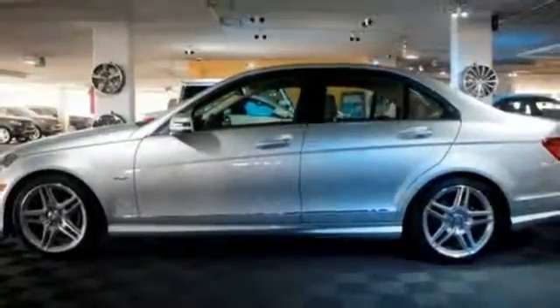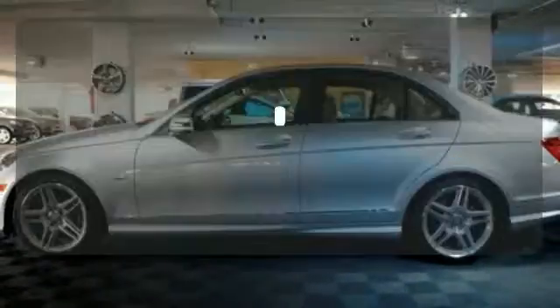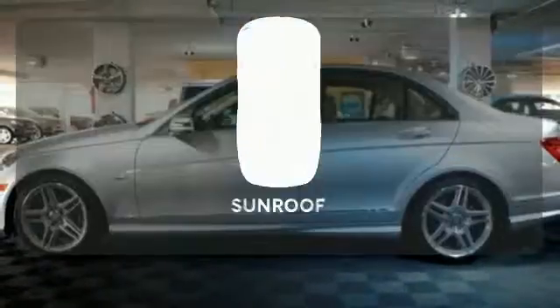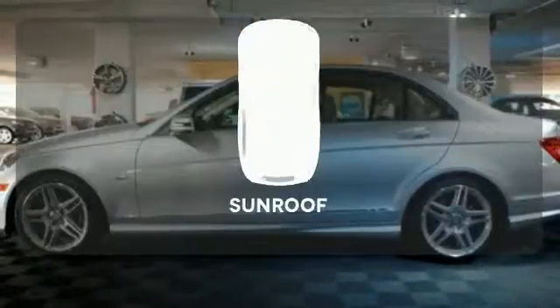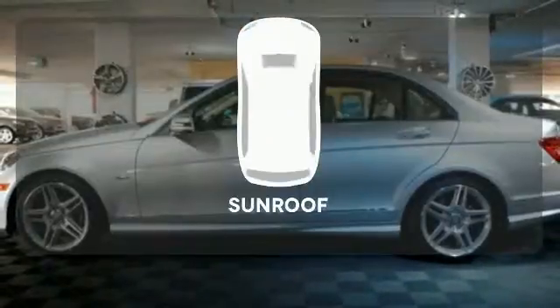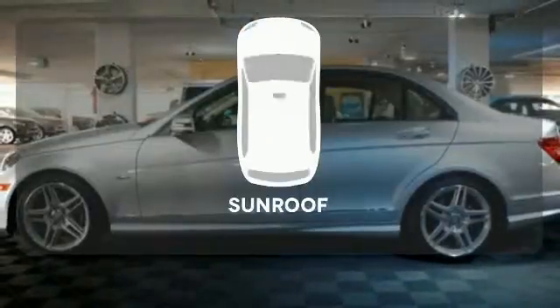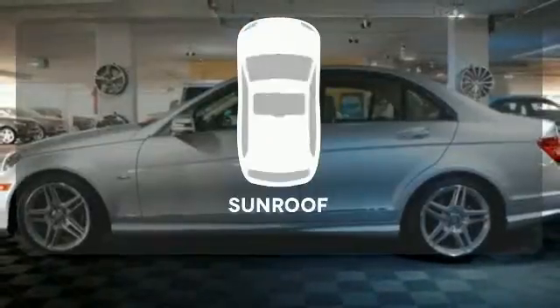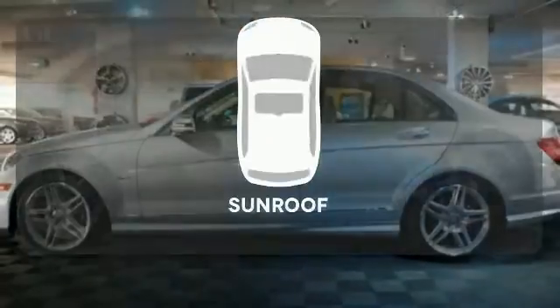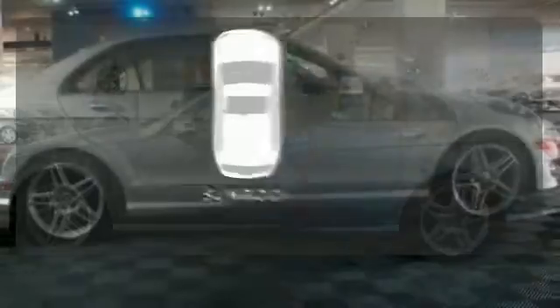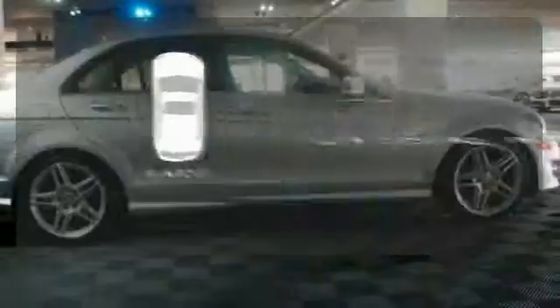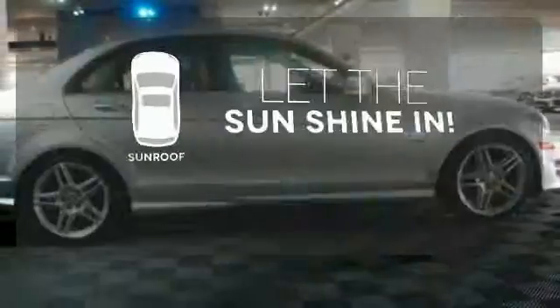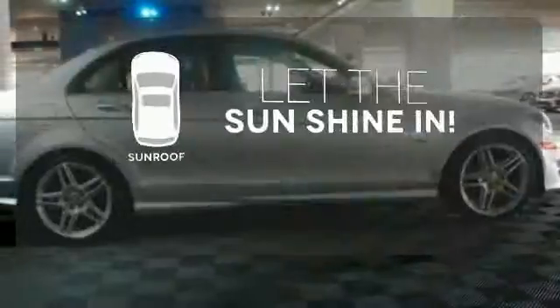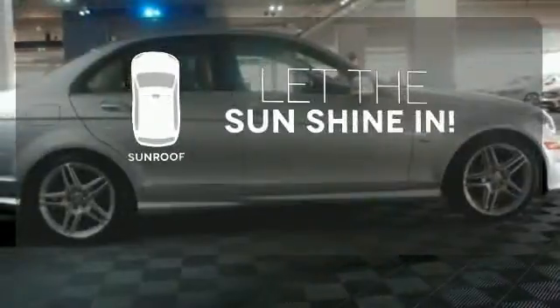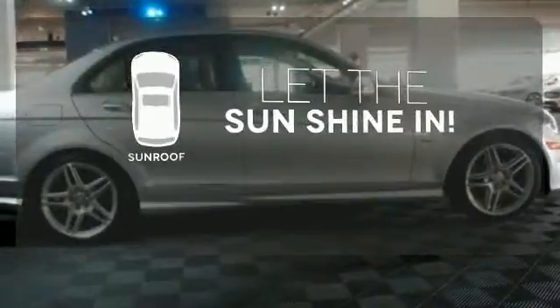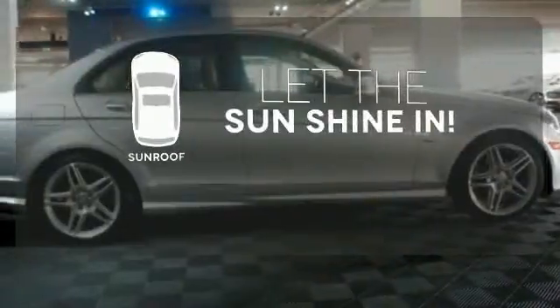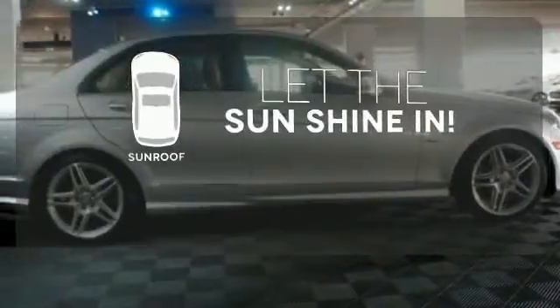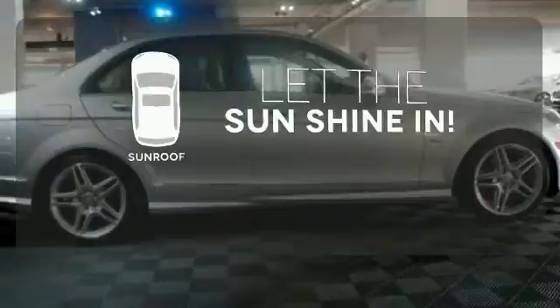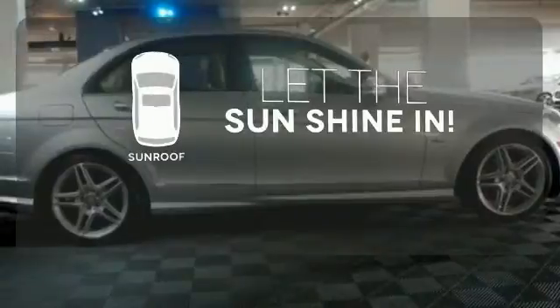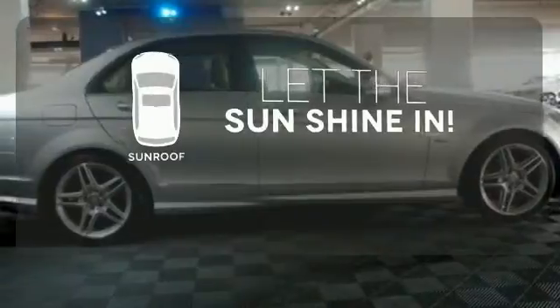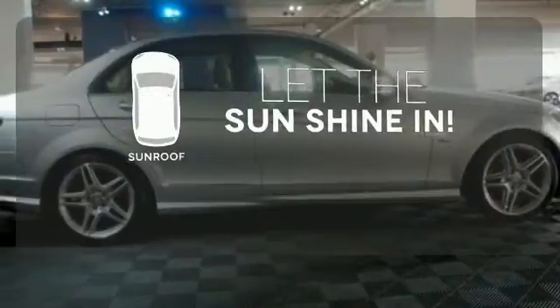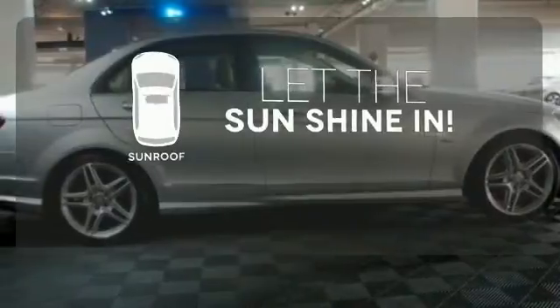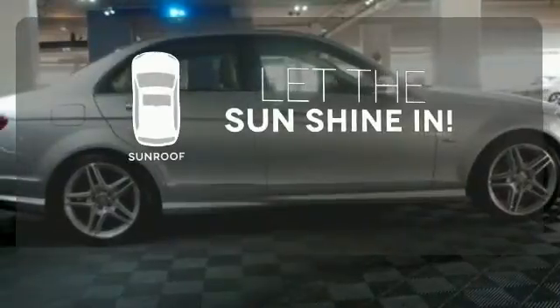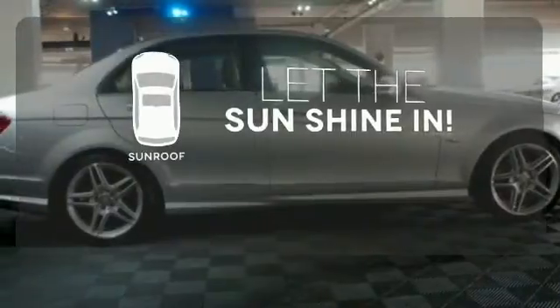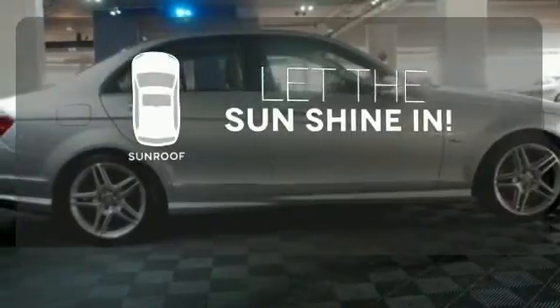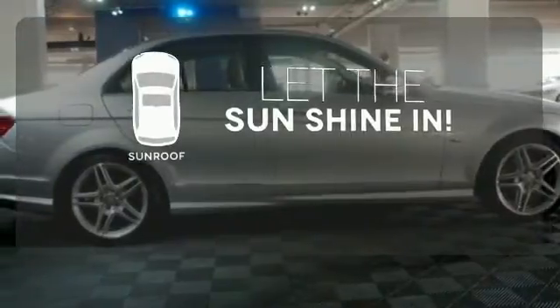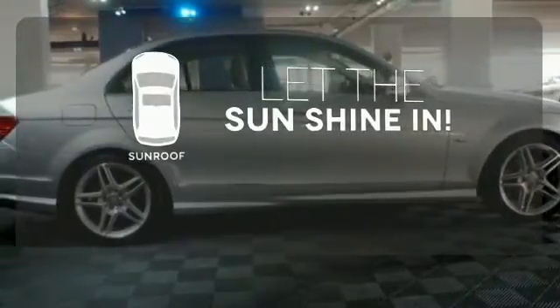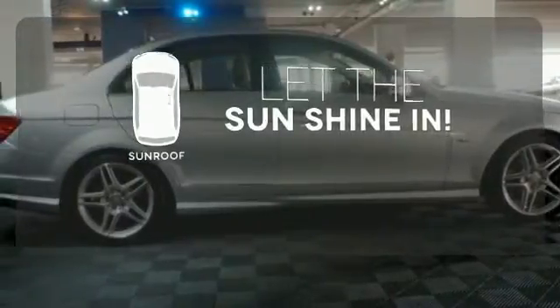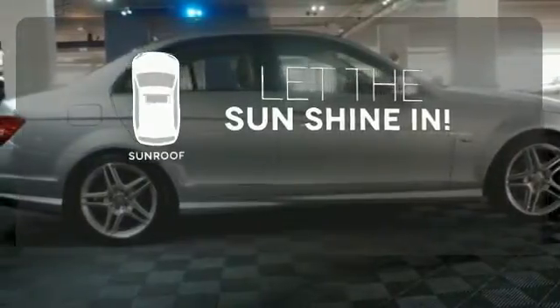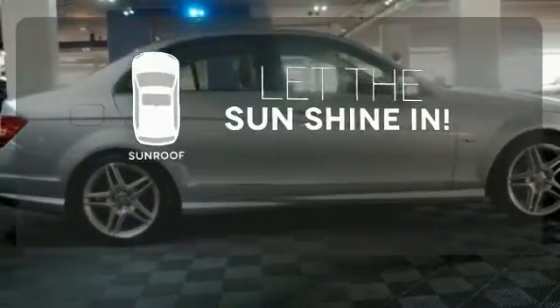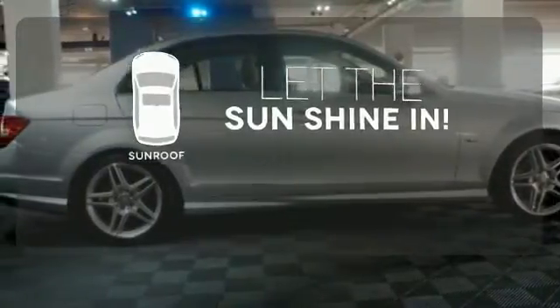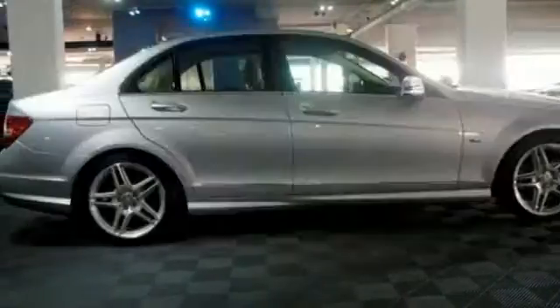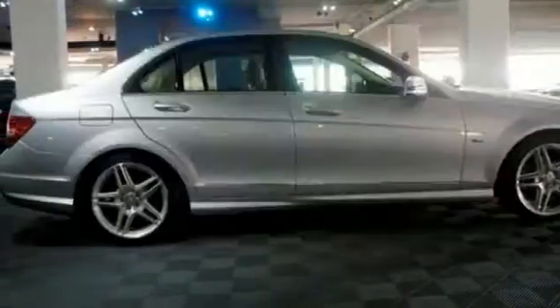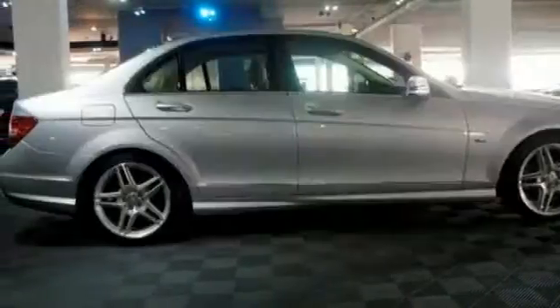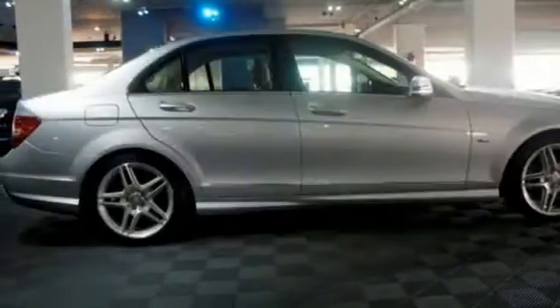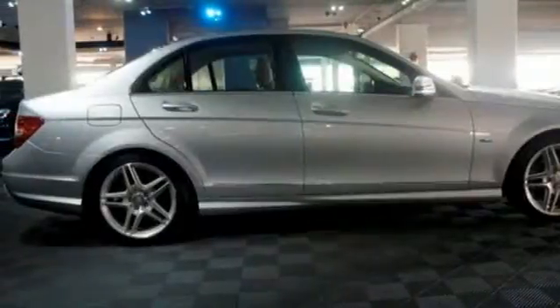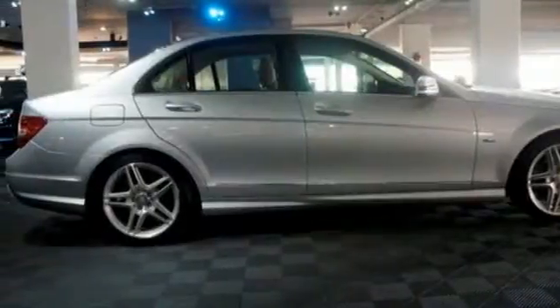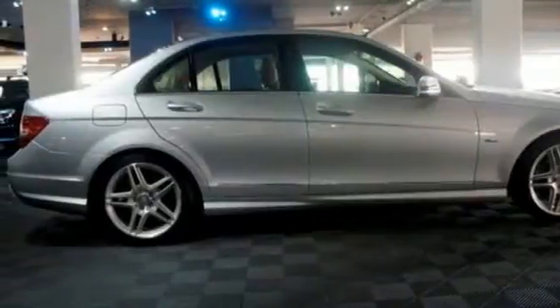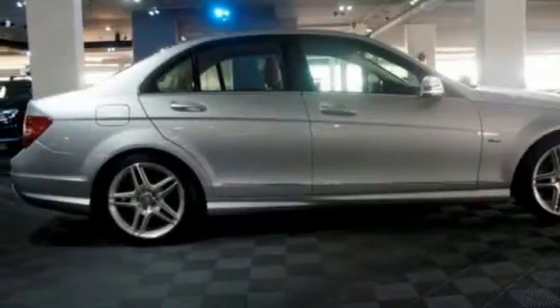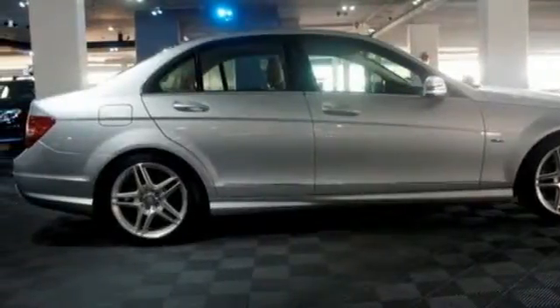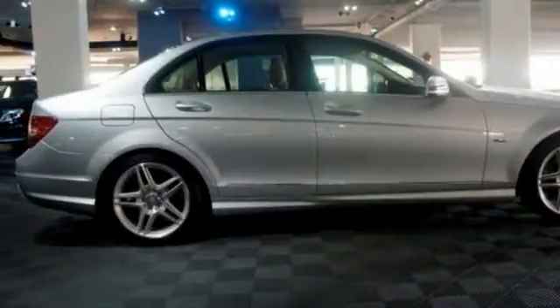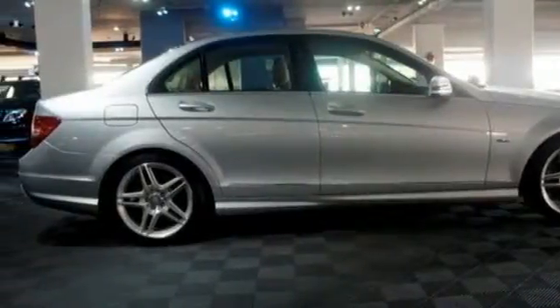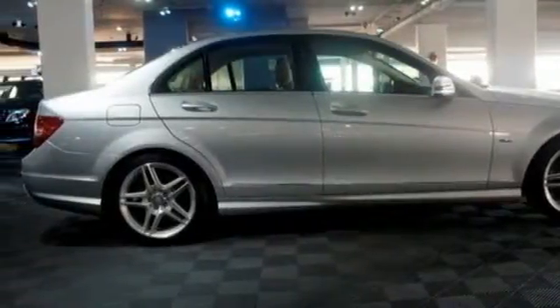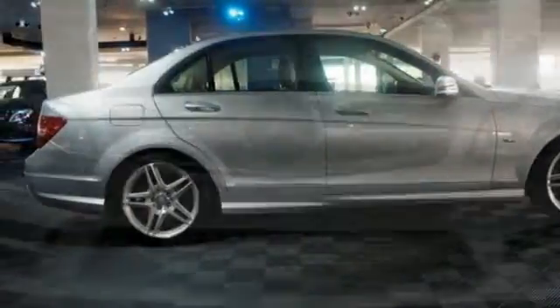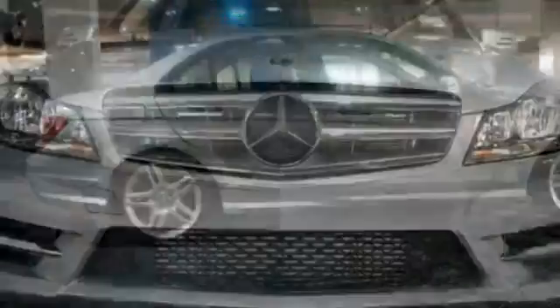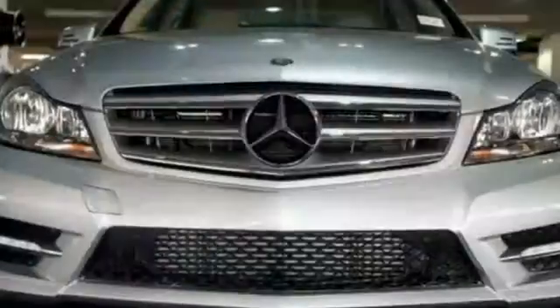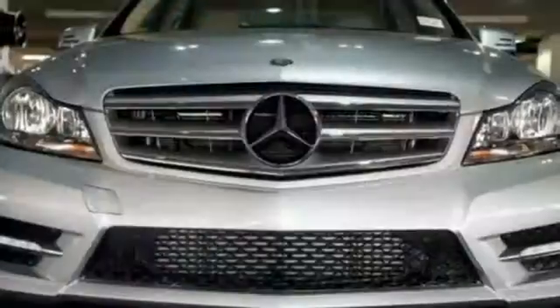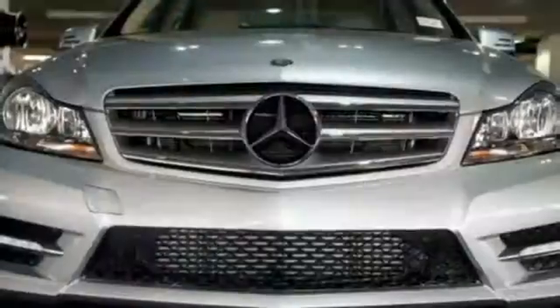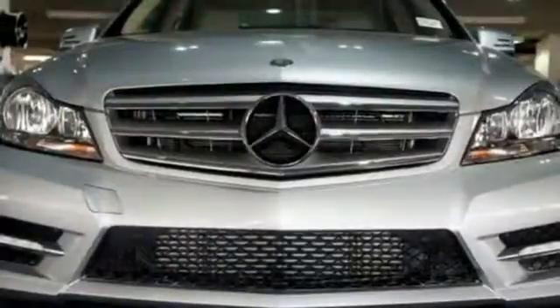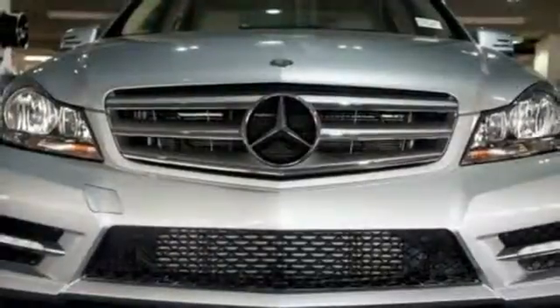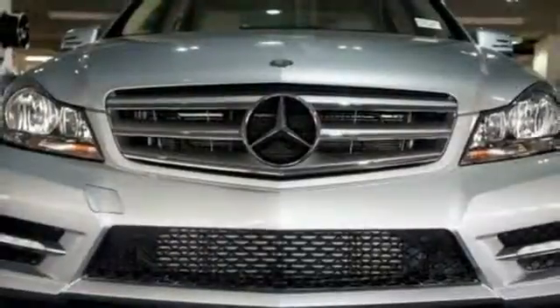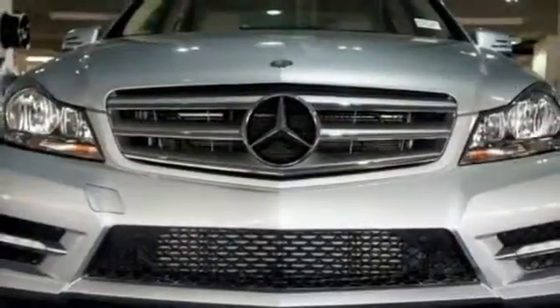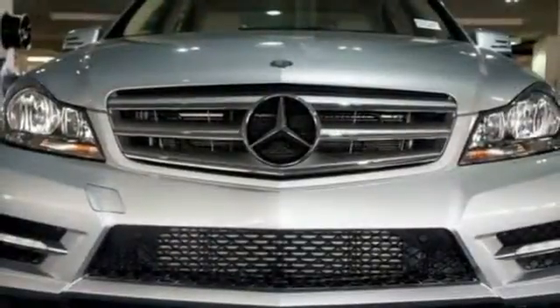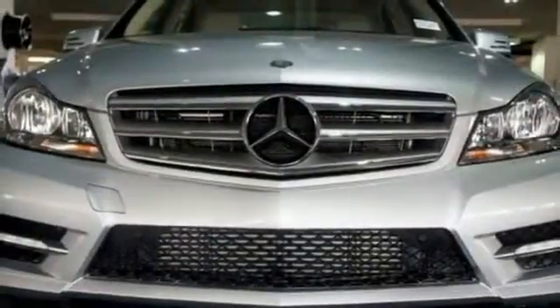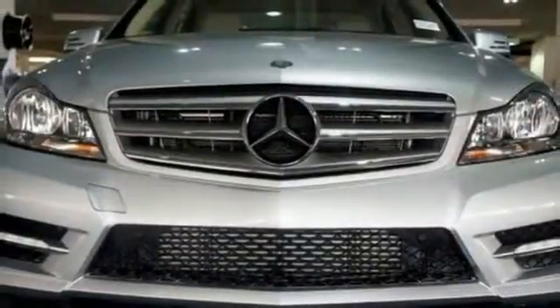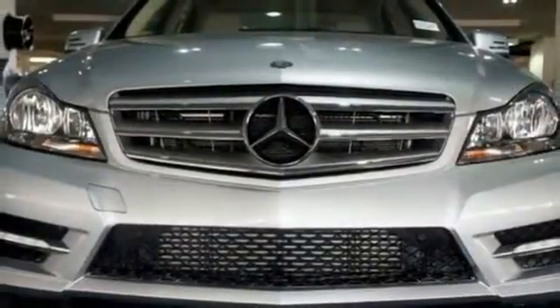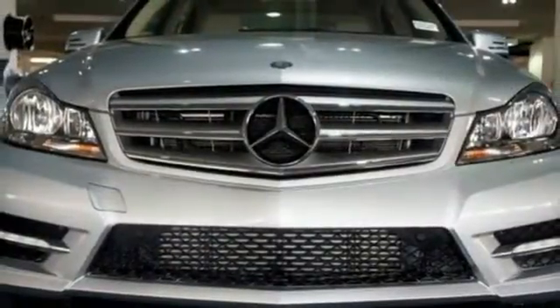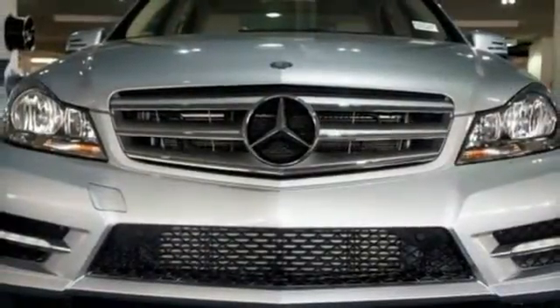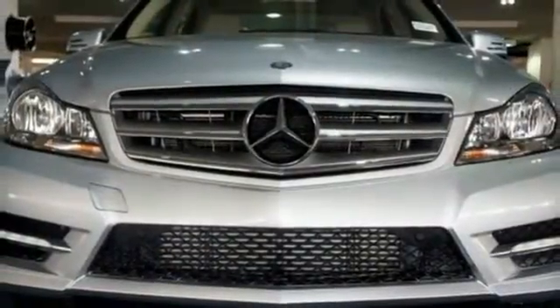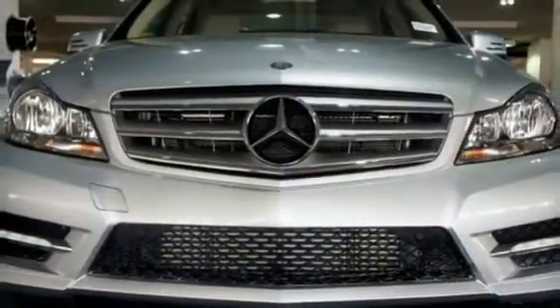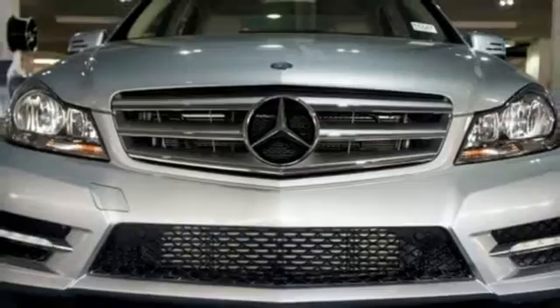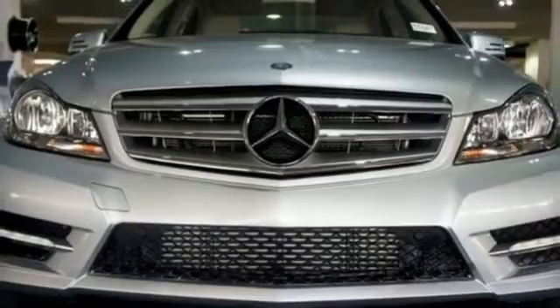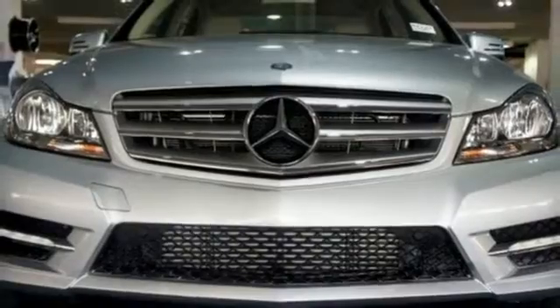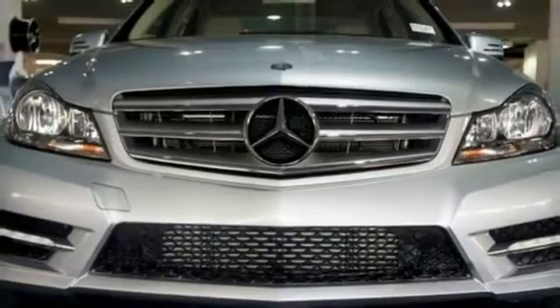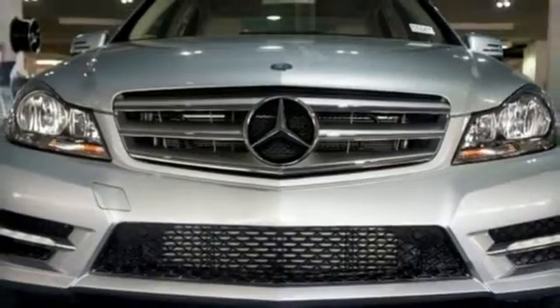Let the sunshine and fresh air in with the sunroof. Start a new, luxurious lifestyle in this car. Come see it today.